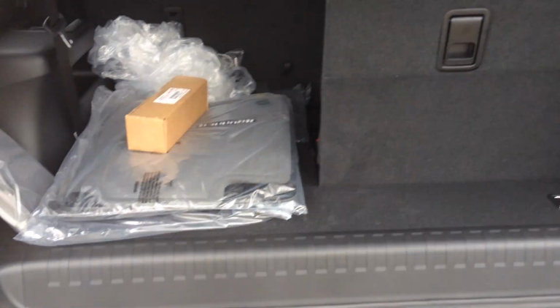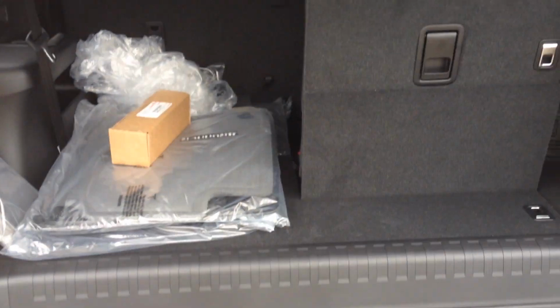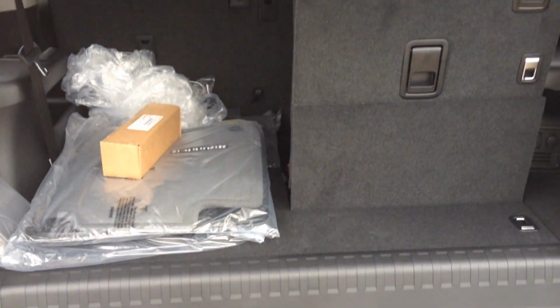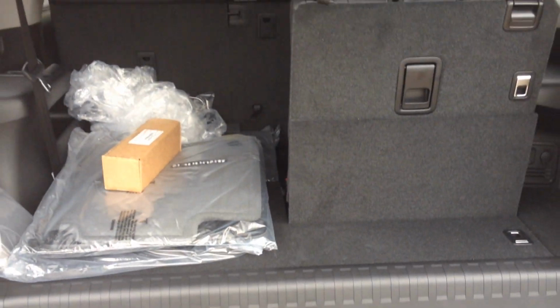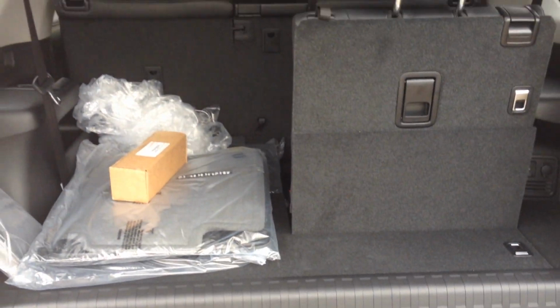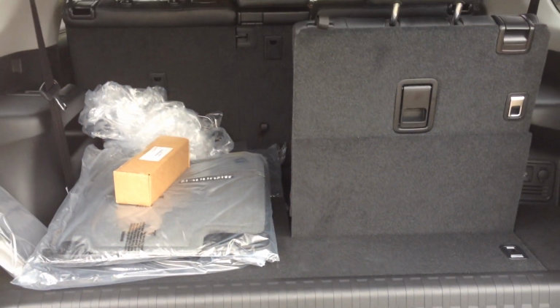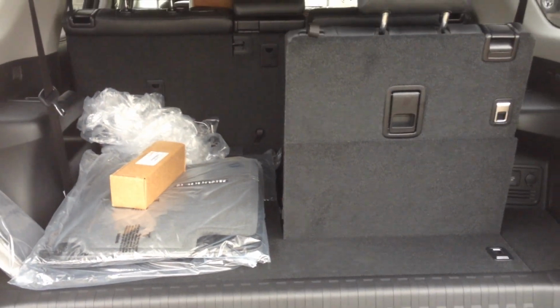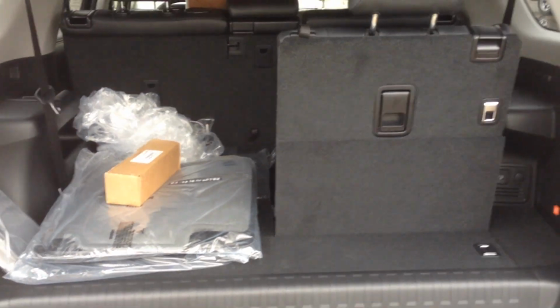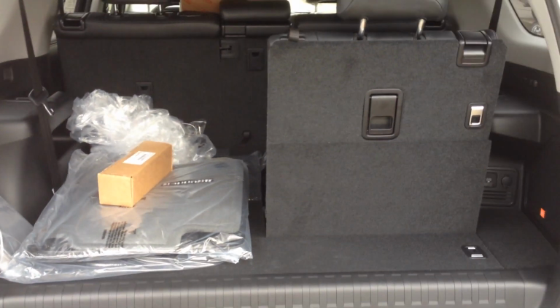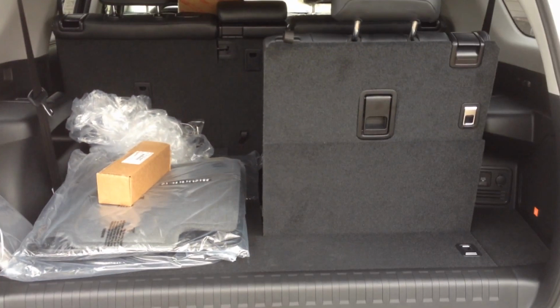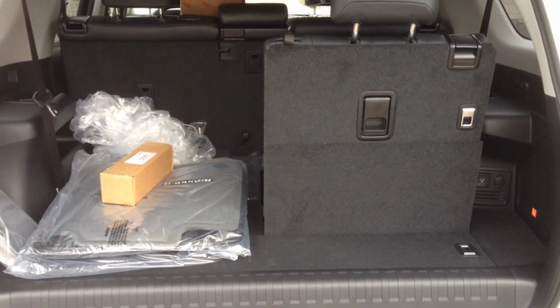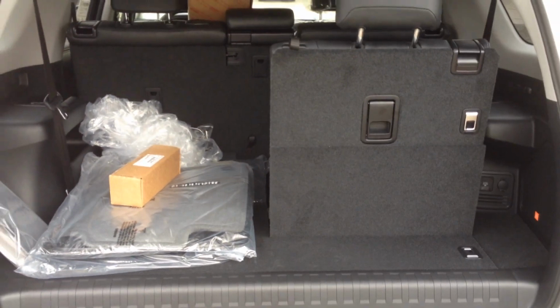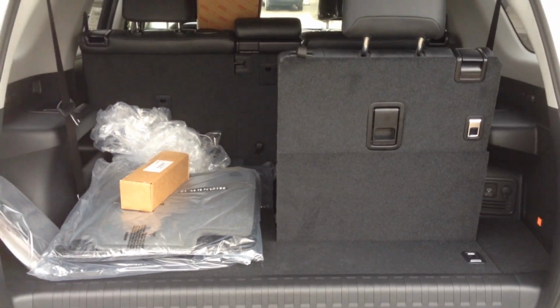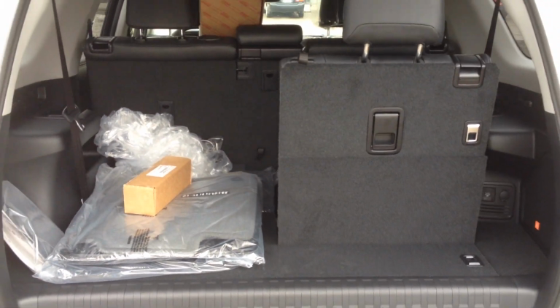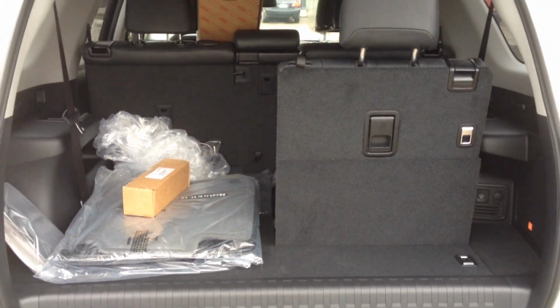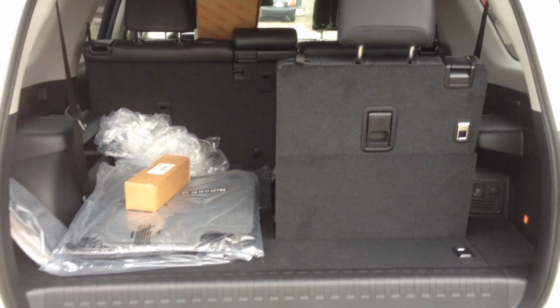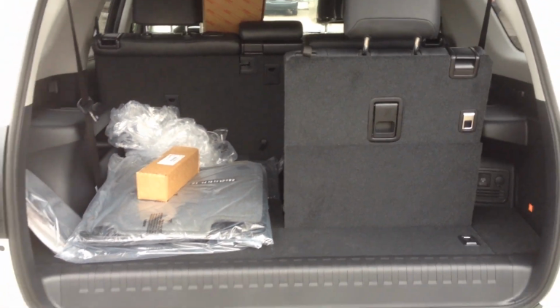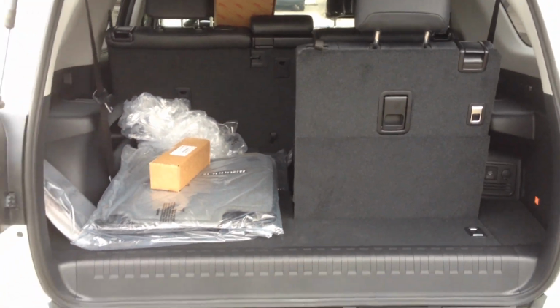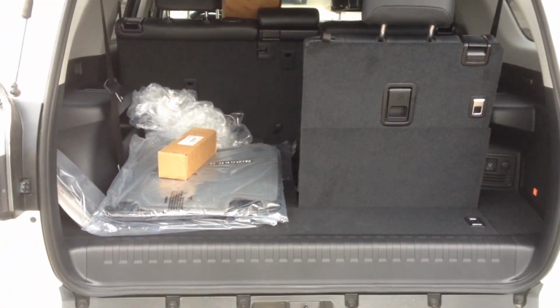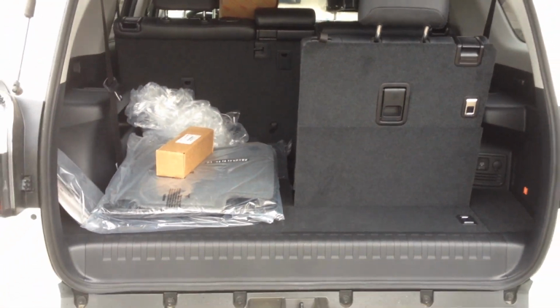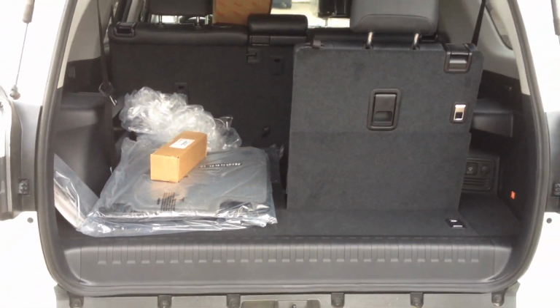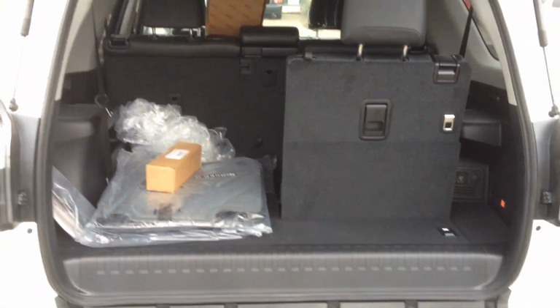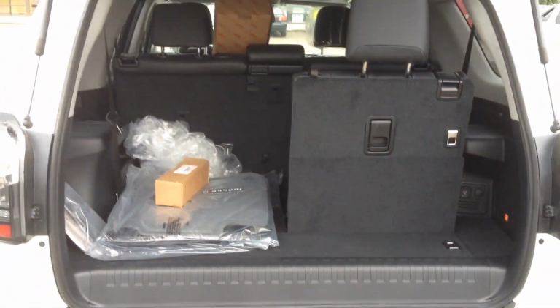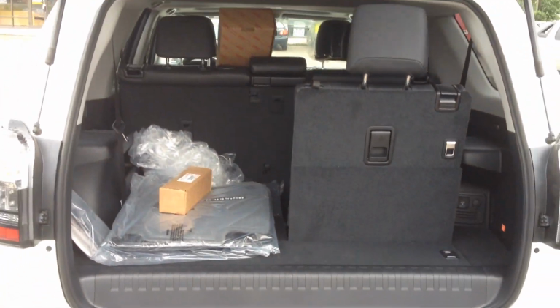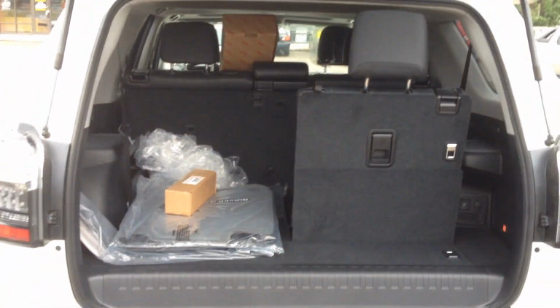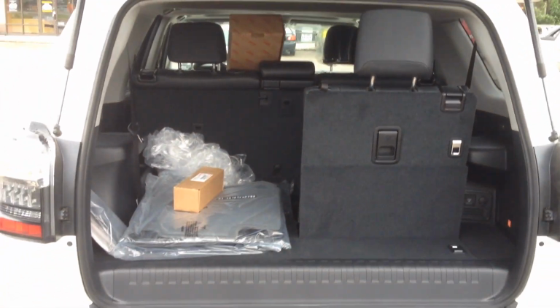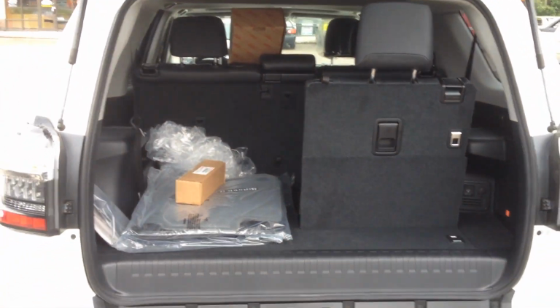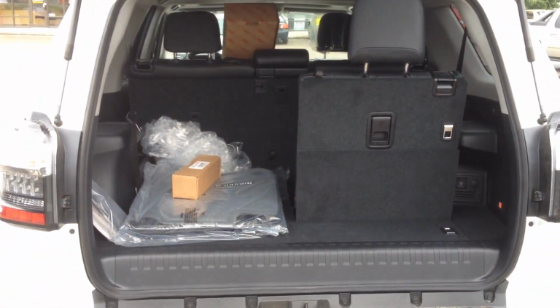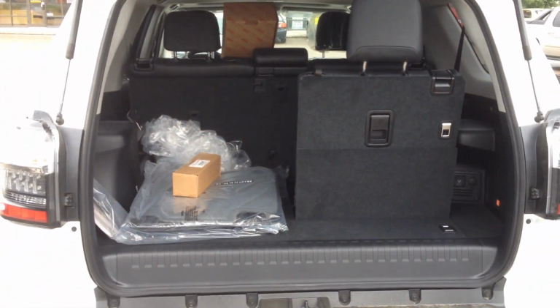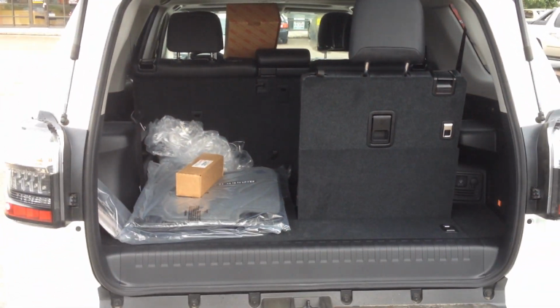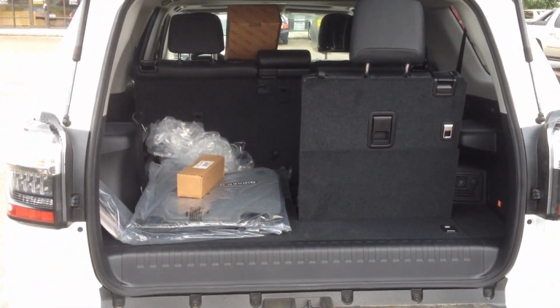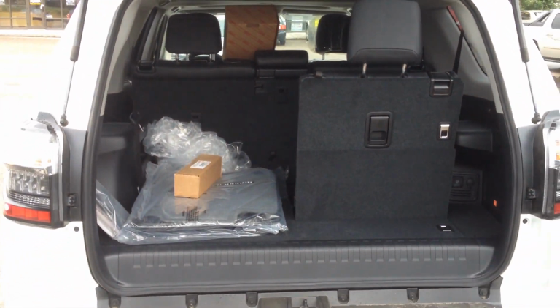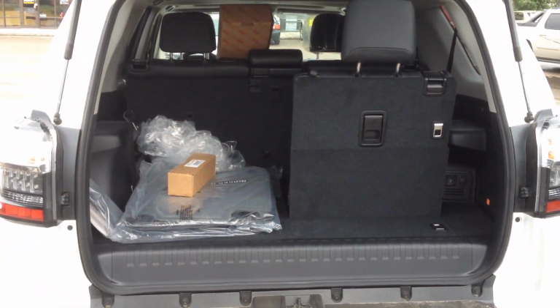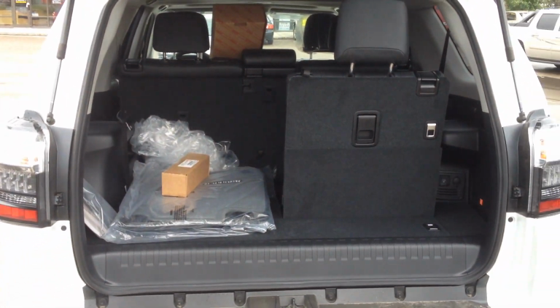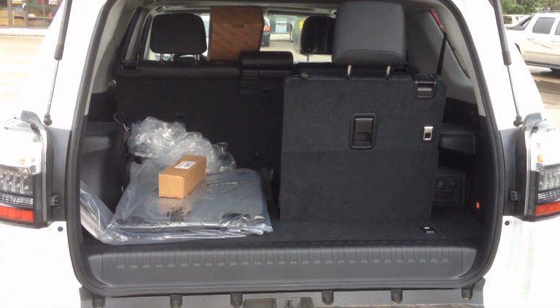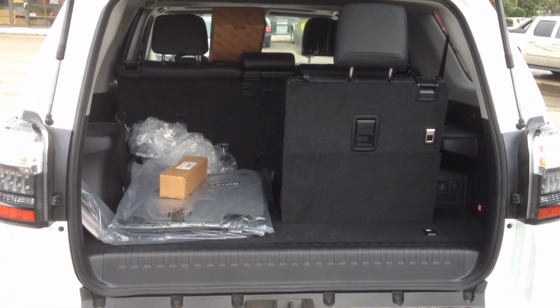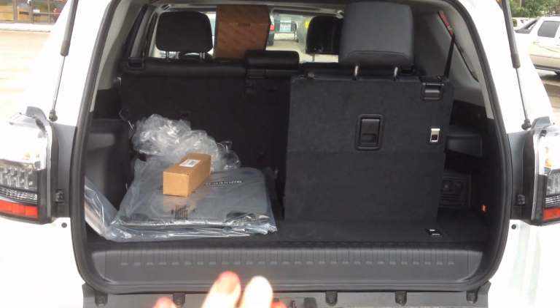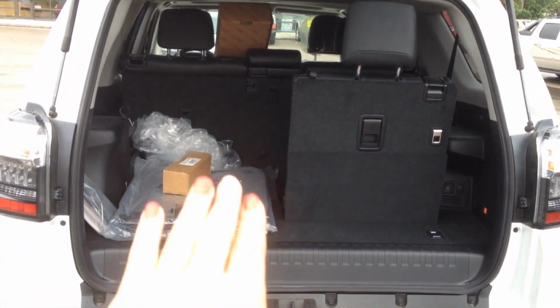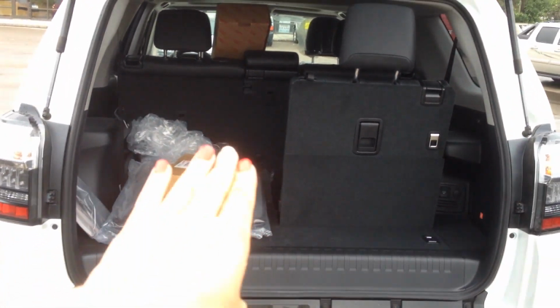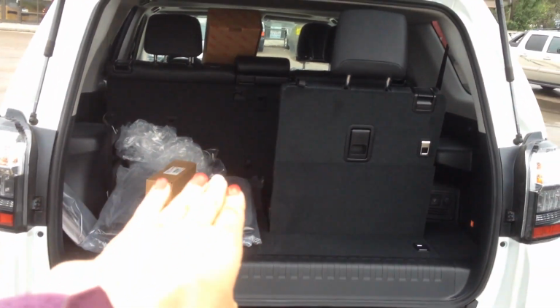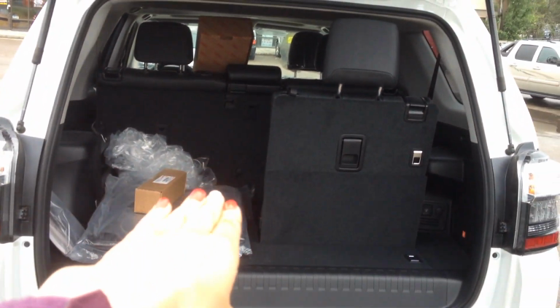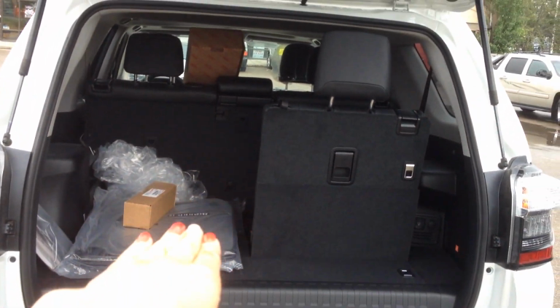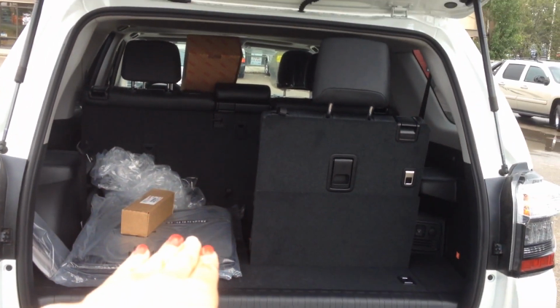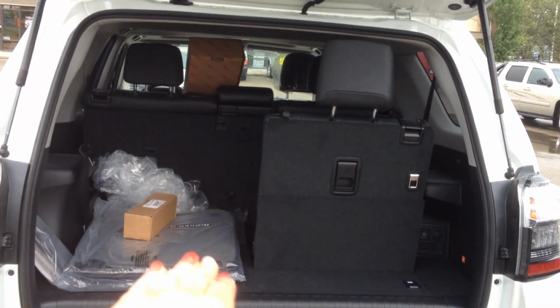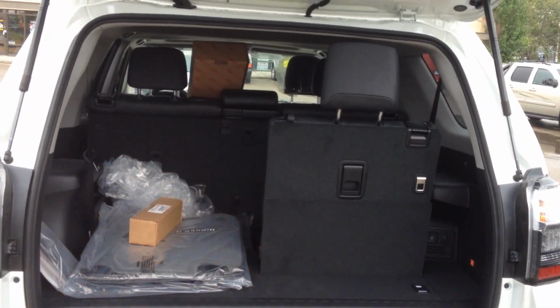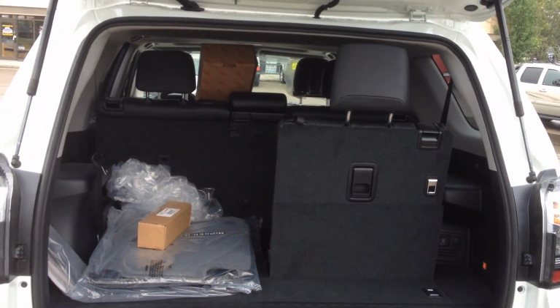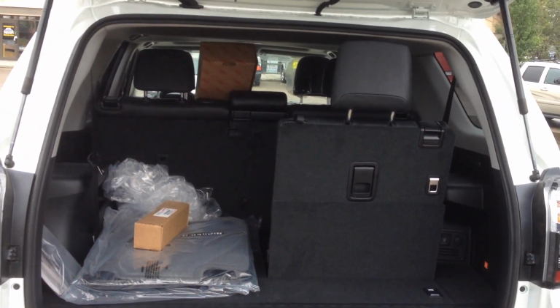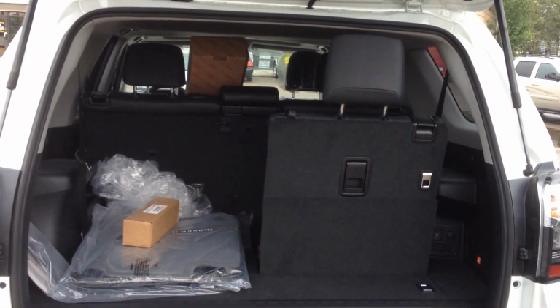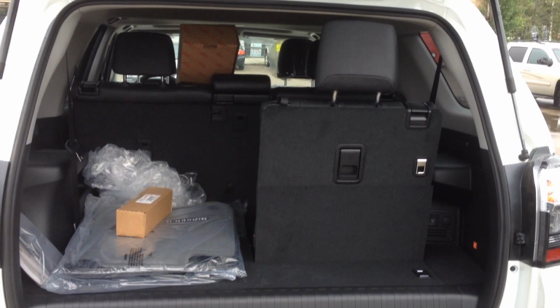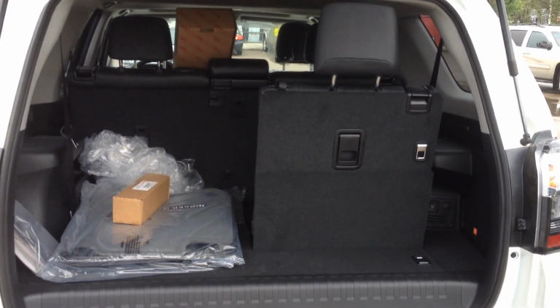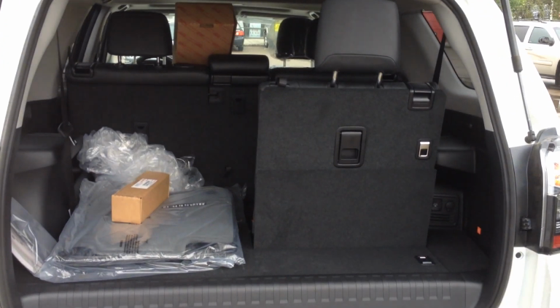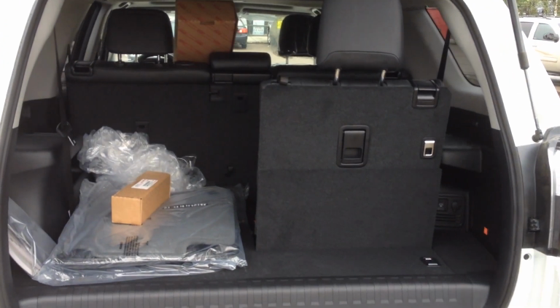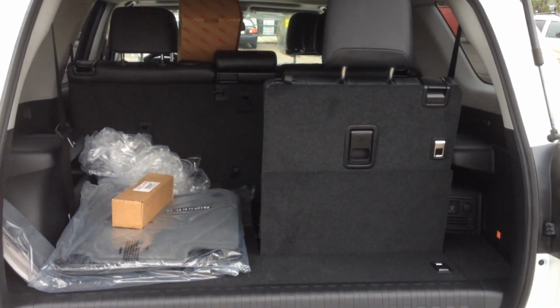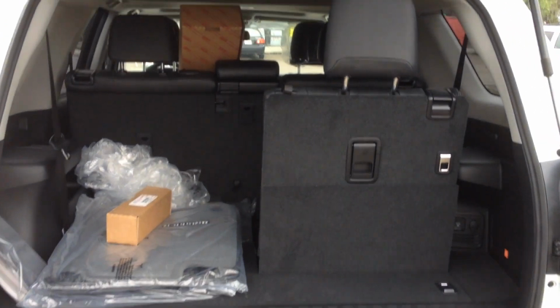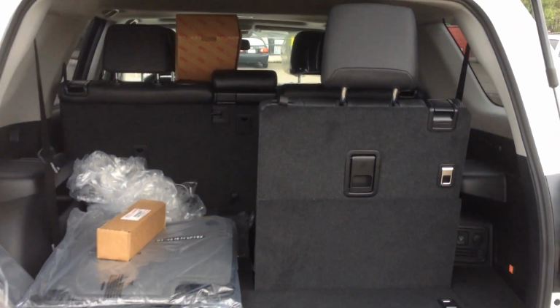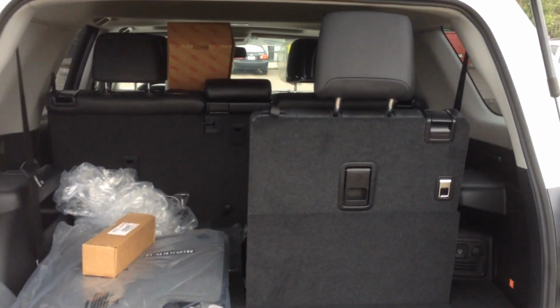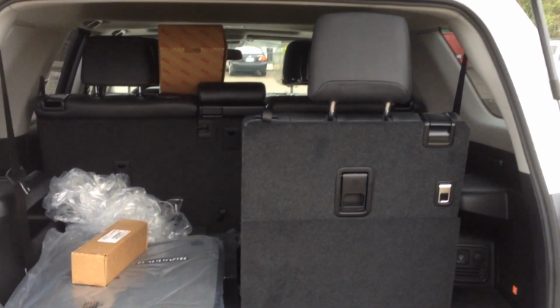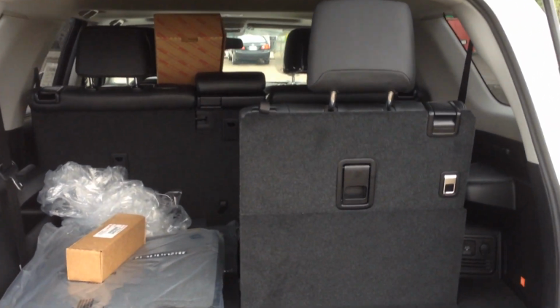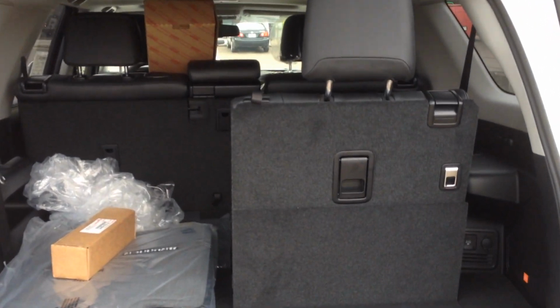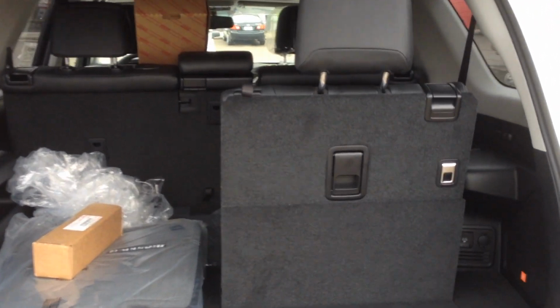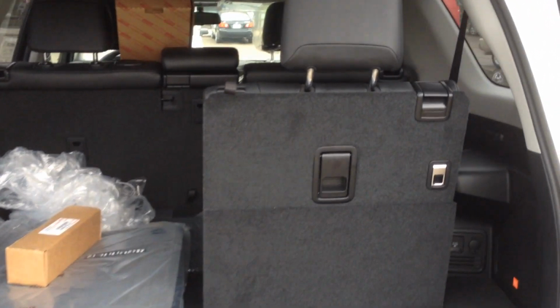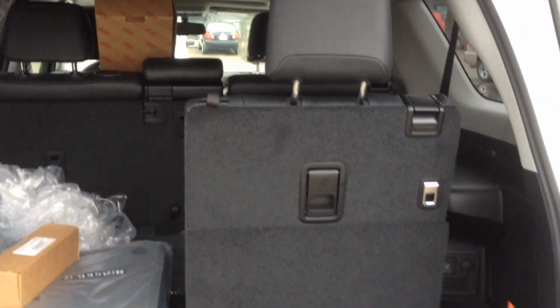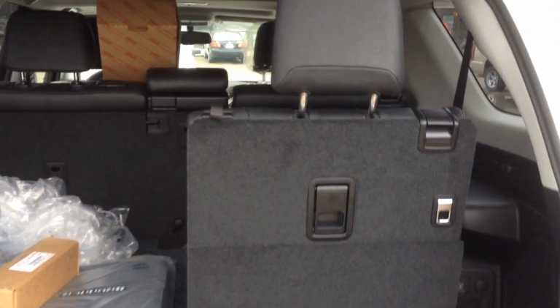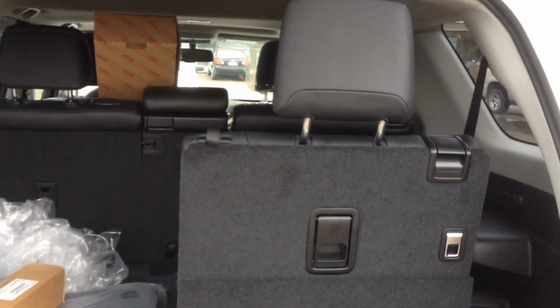You do have the third row here. If you need it, you can put the seat up. If you don't need it, you can put the seat flat and have that additional storage space.